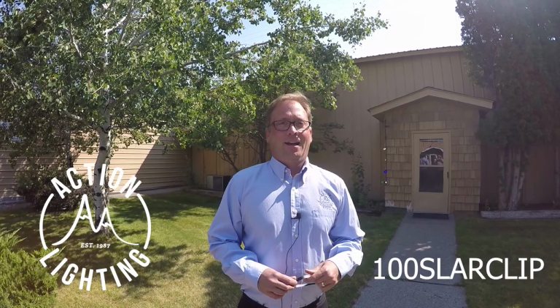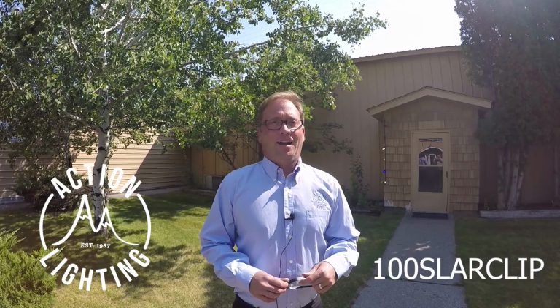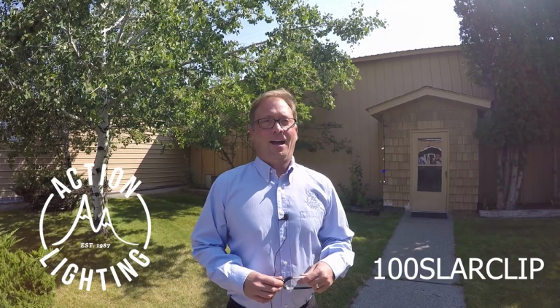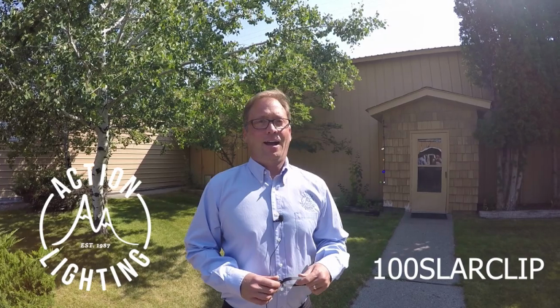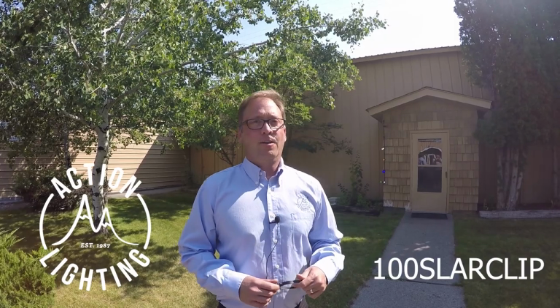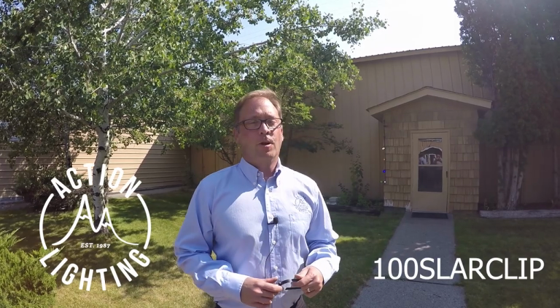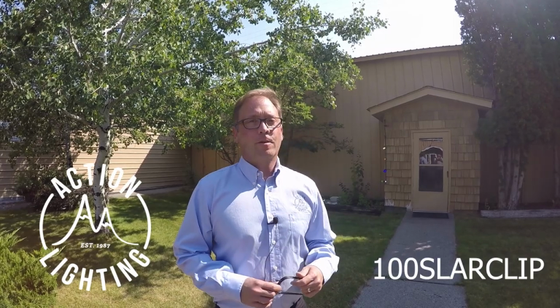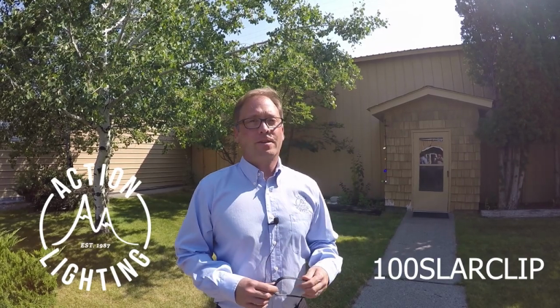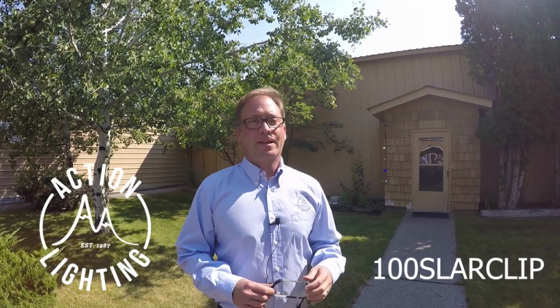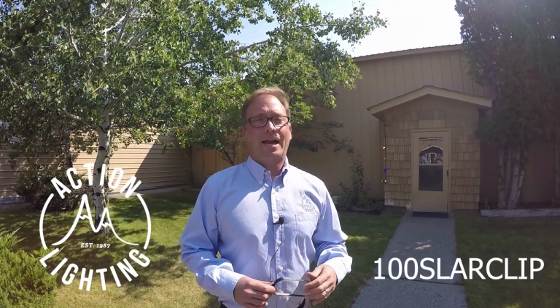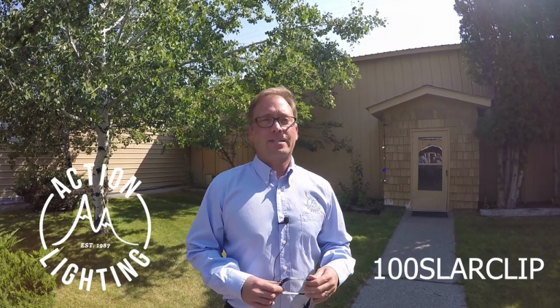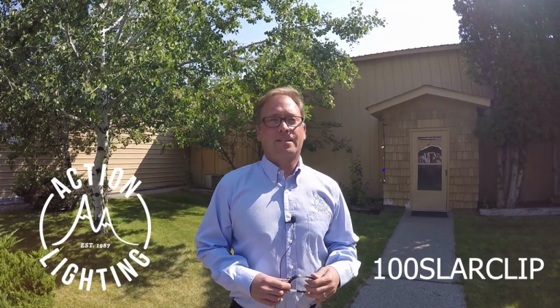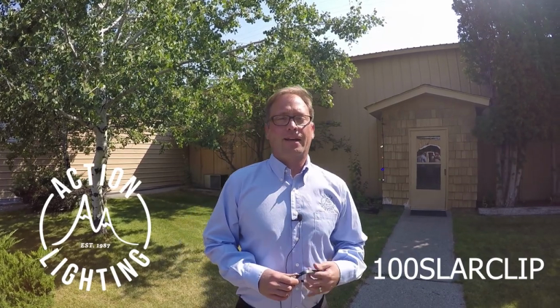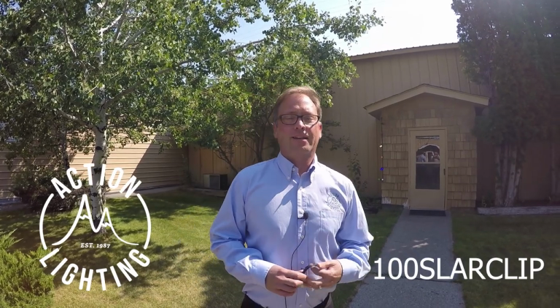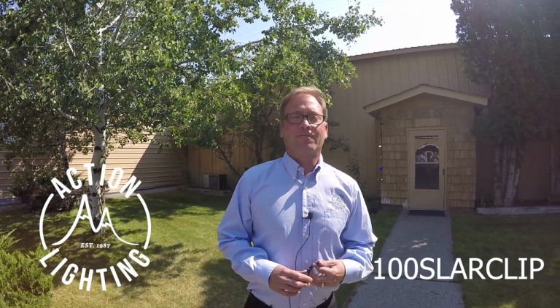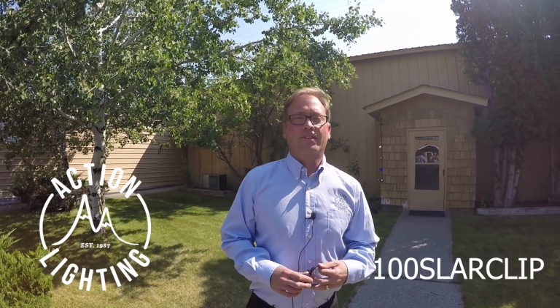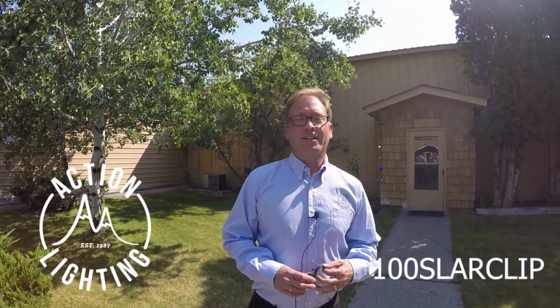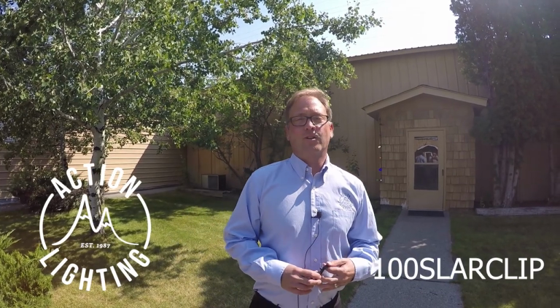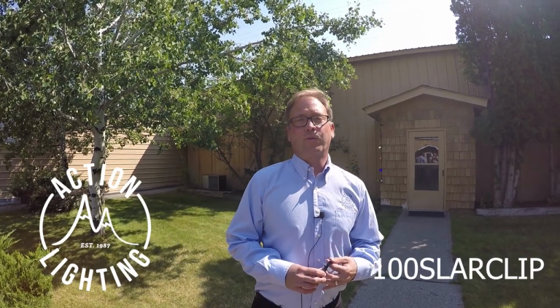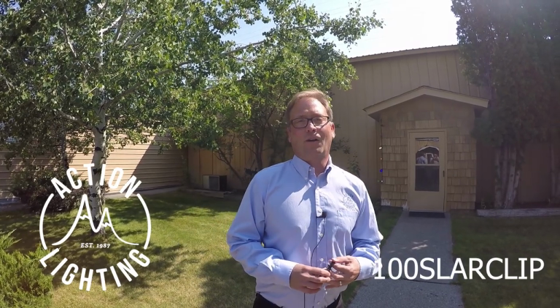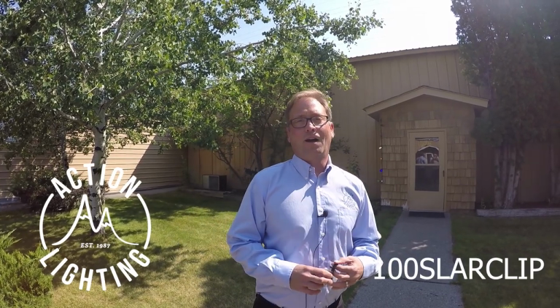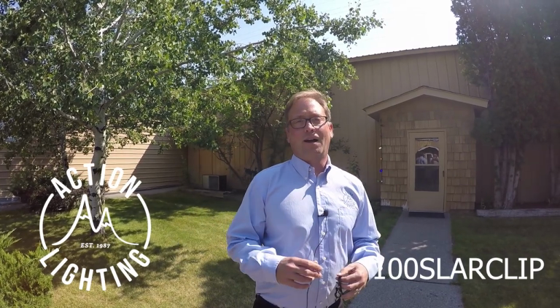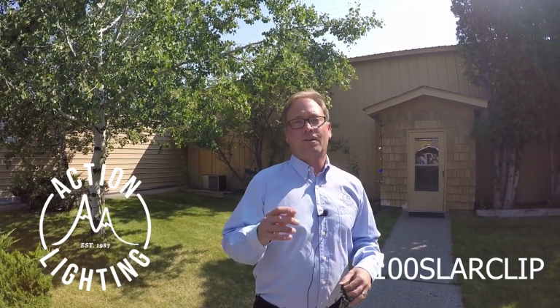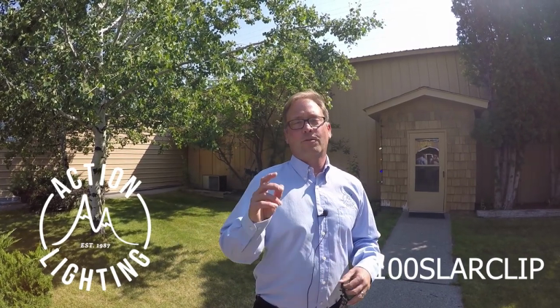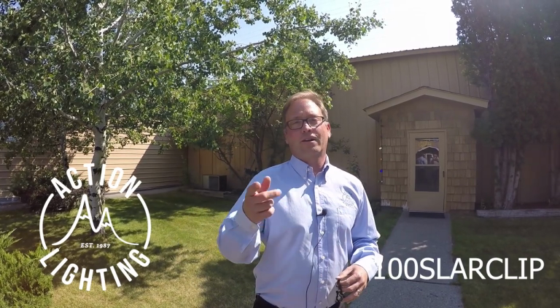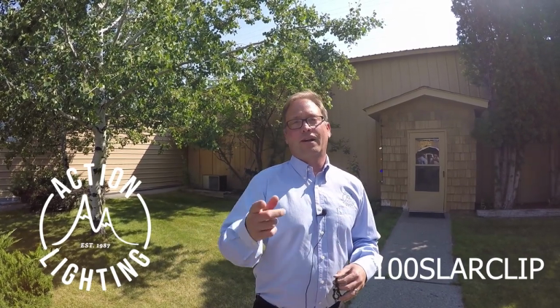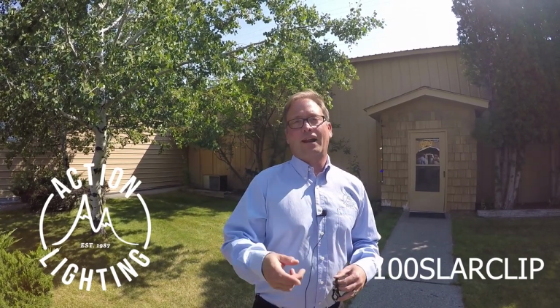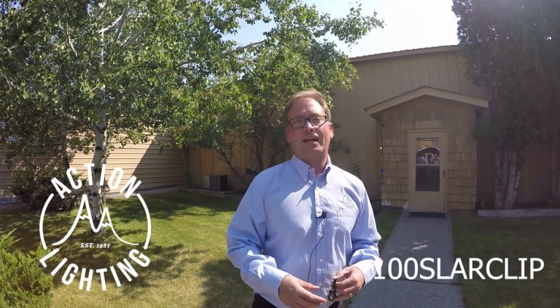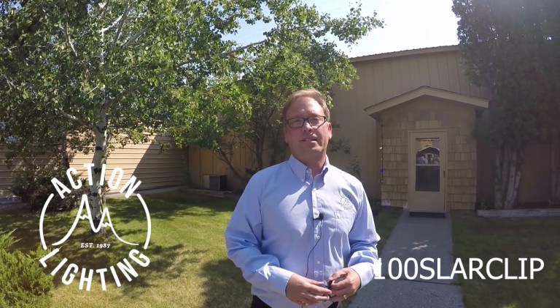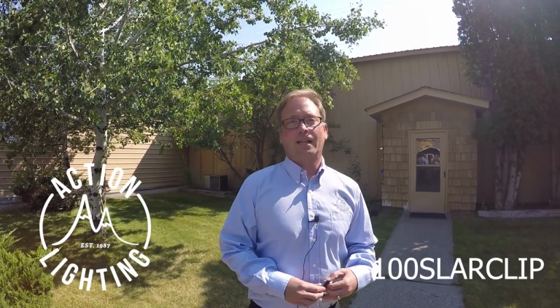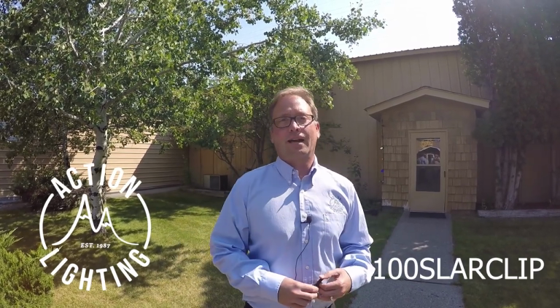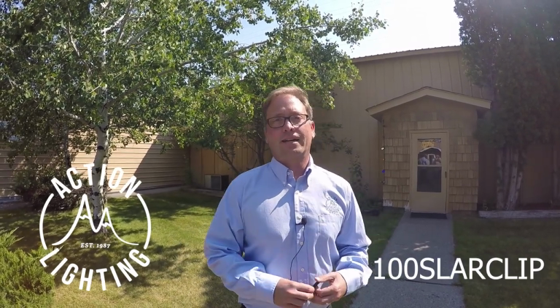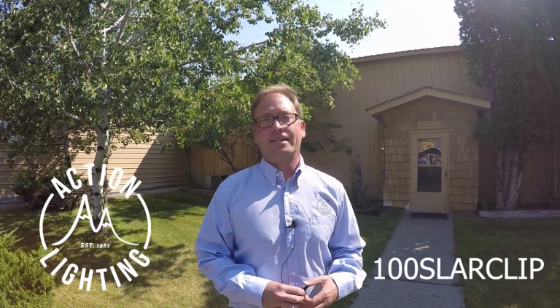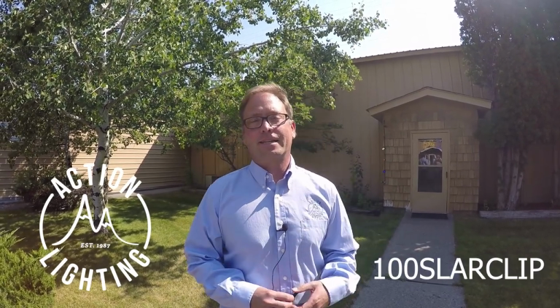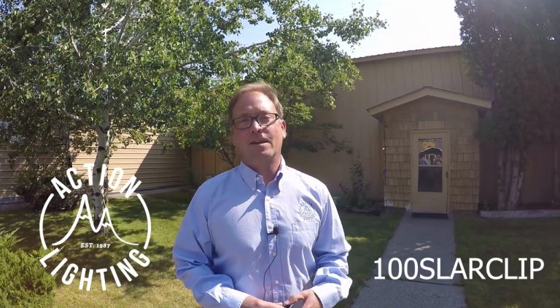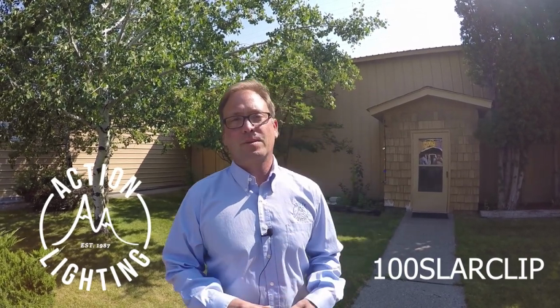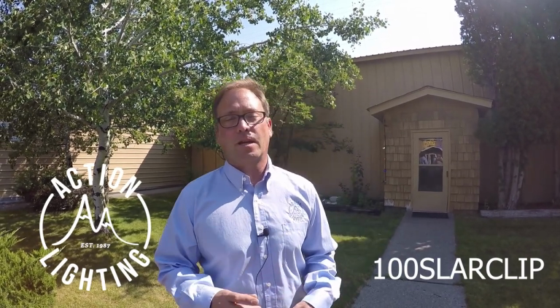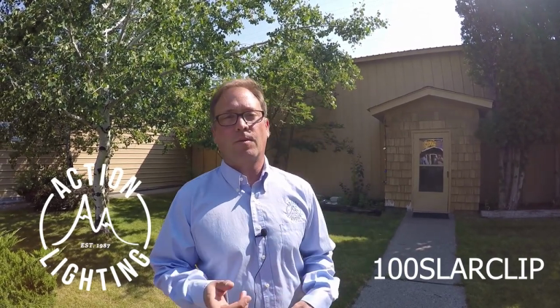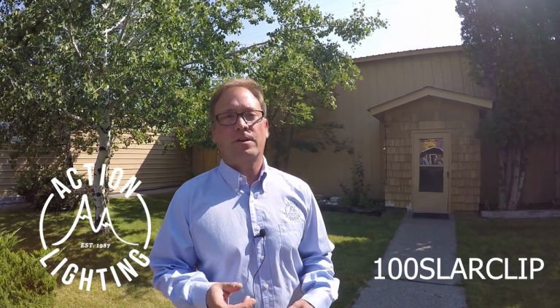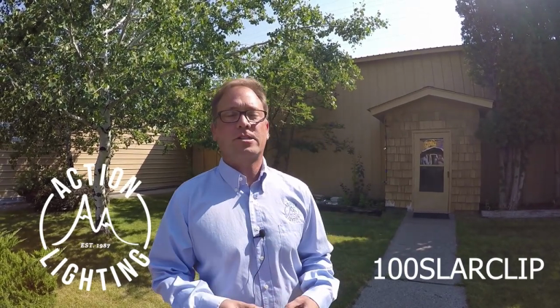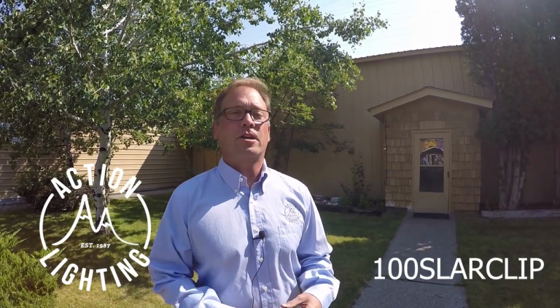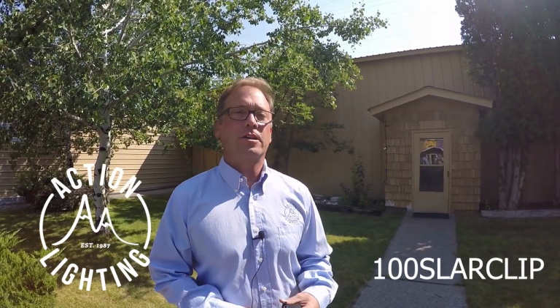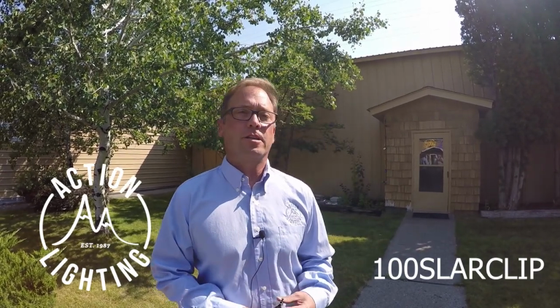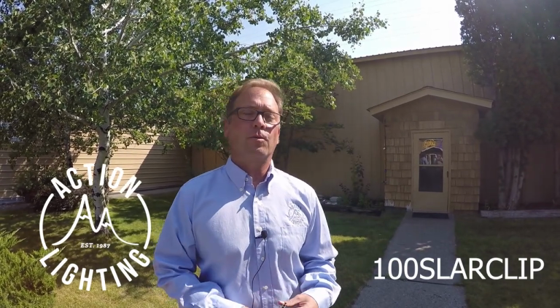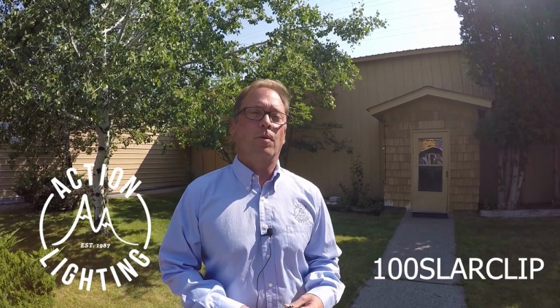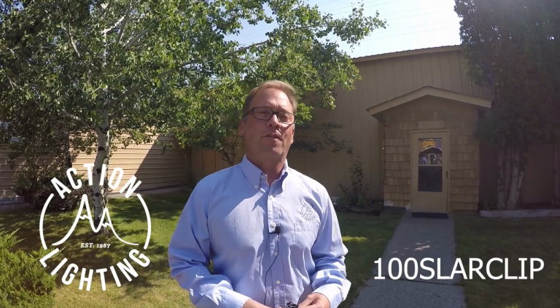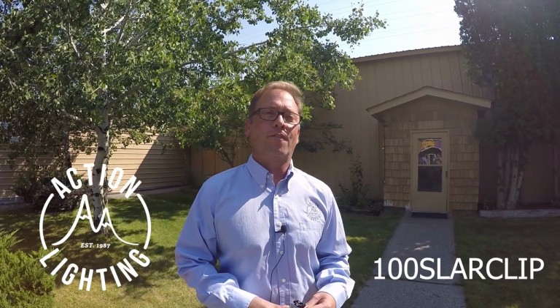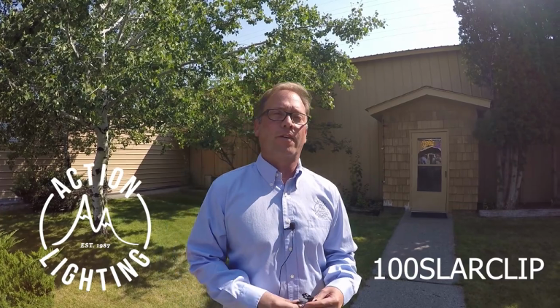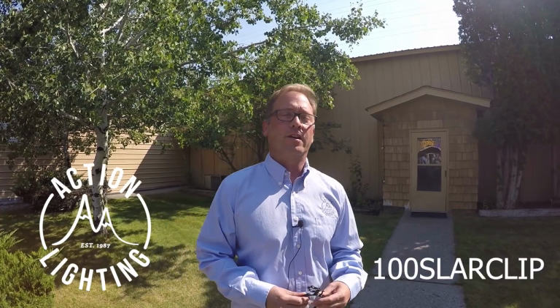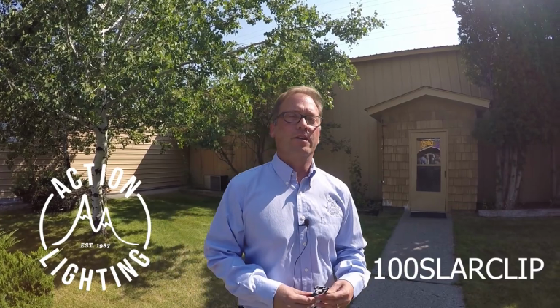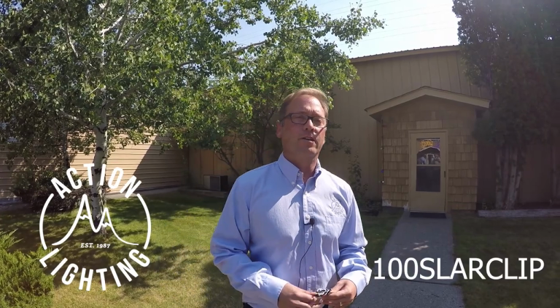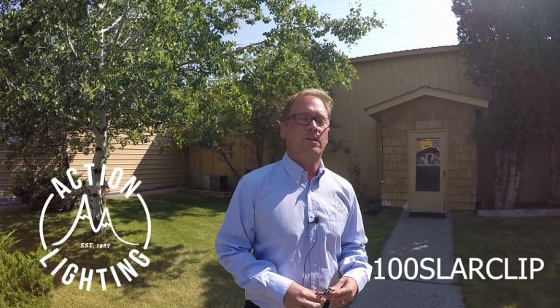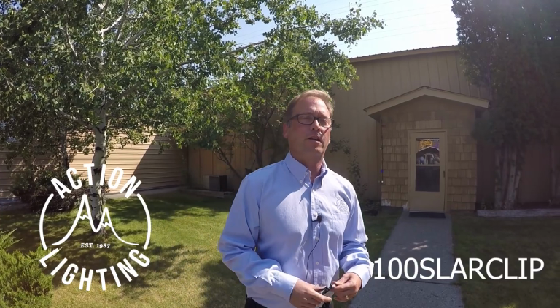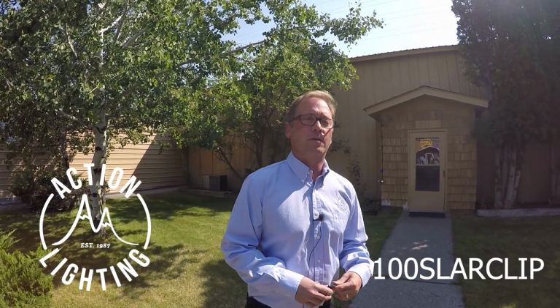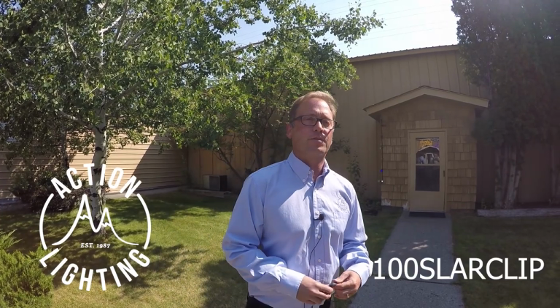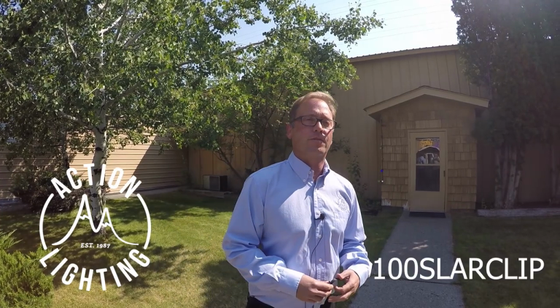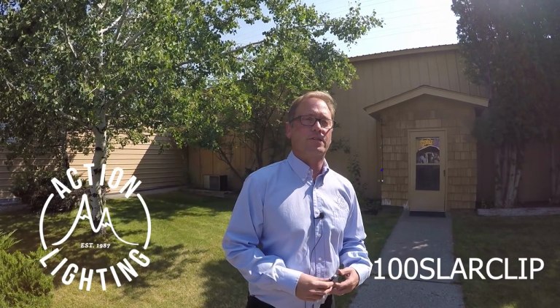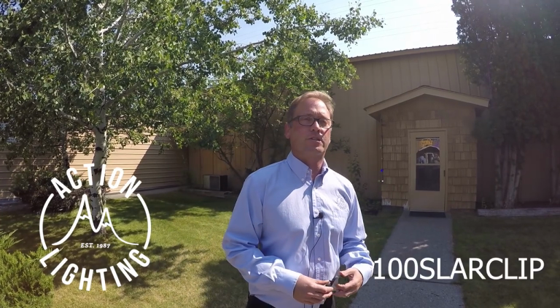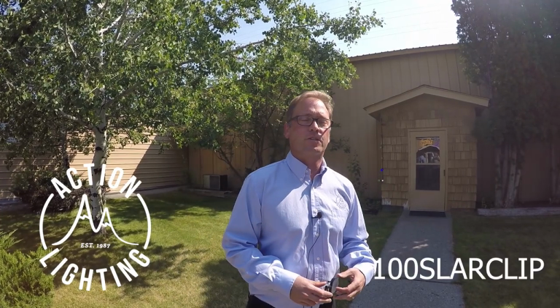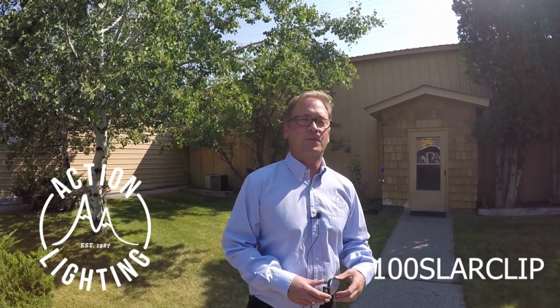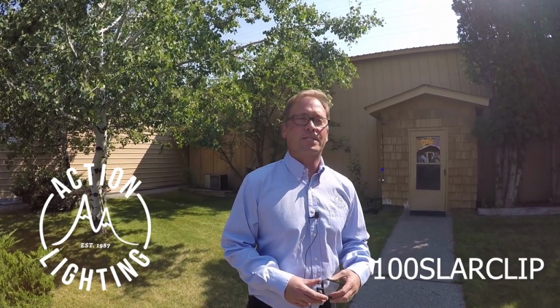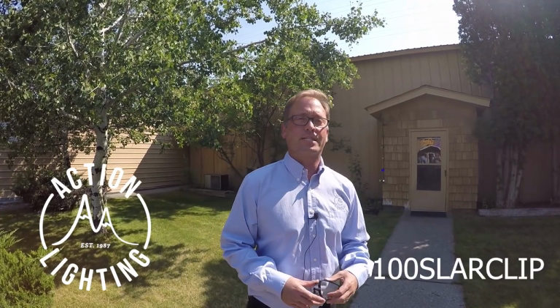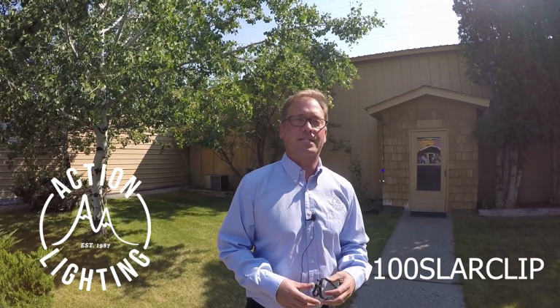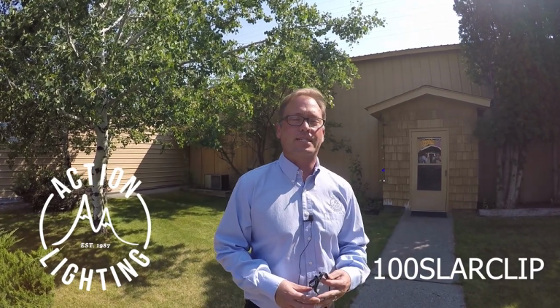Hi, welcome to the Action Lighting video blog. We're here at Action Lighting today because I want to show you one of our new clips for this Christmas season.